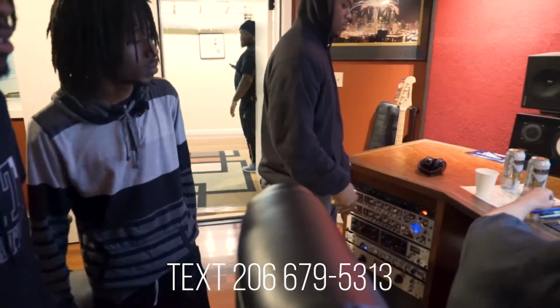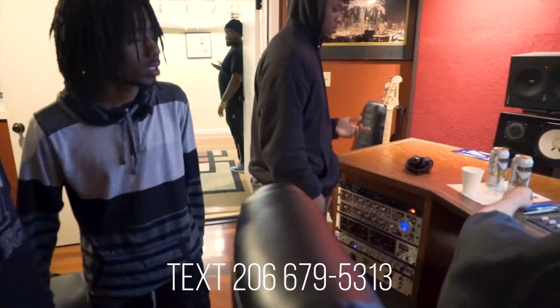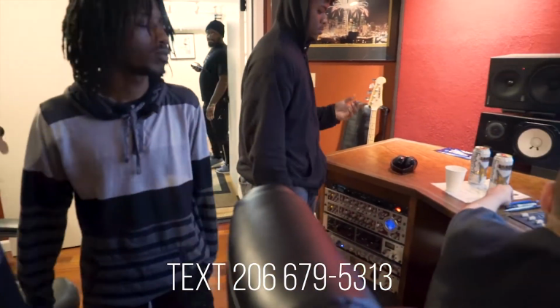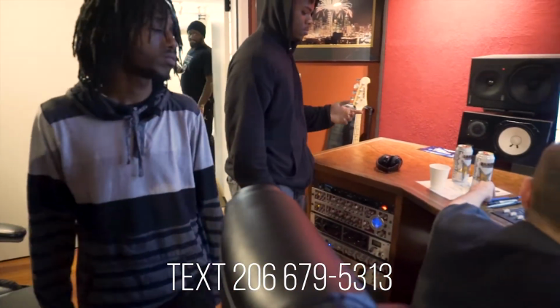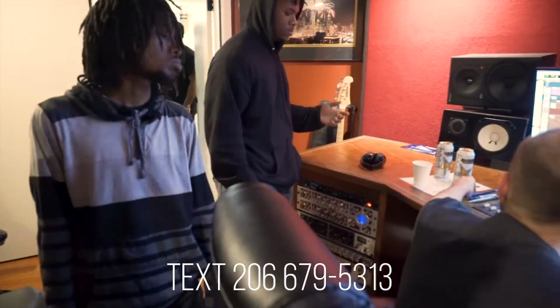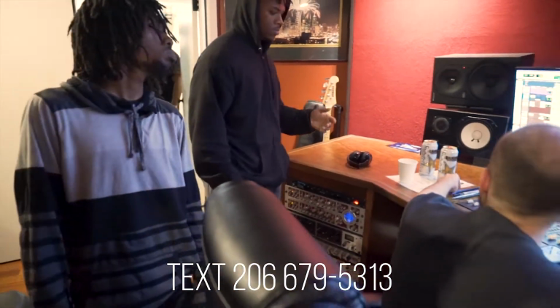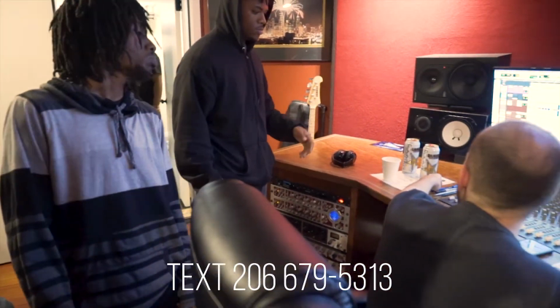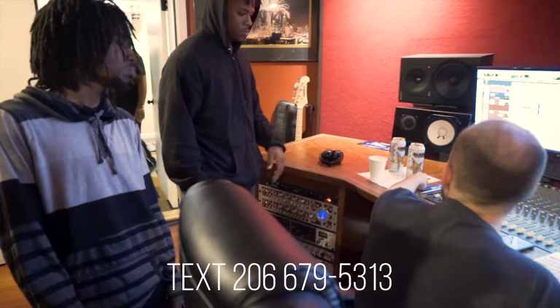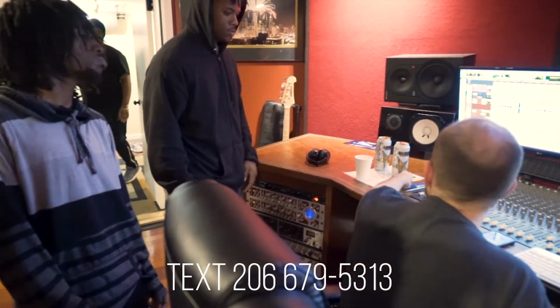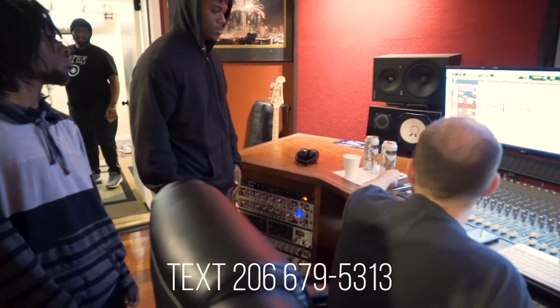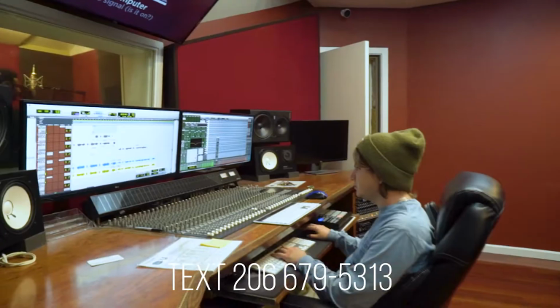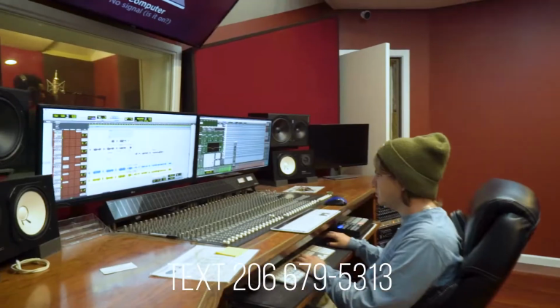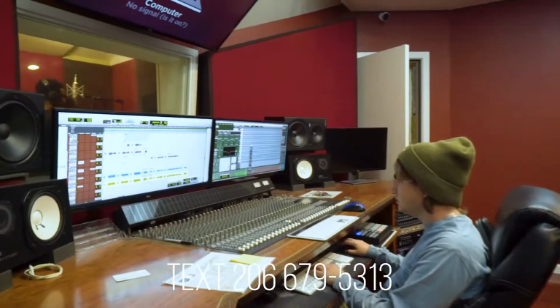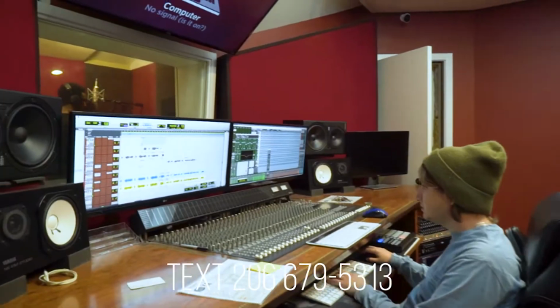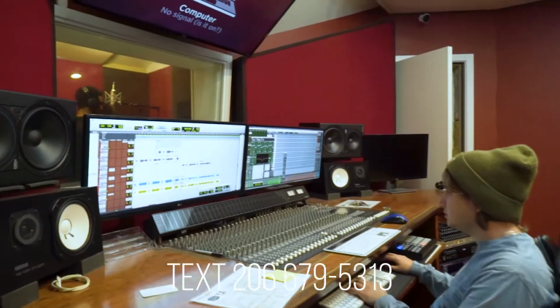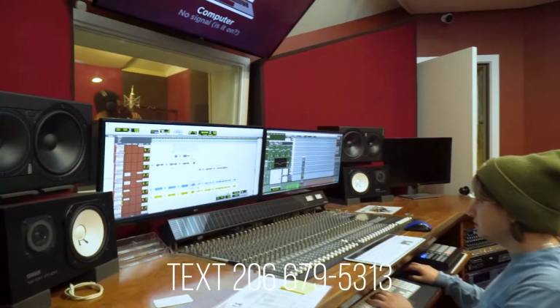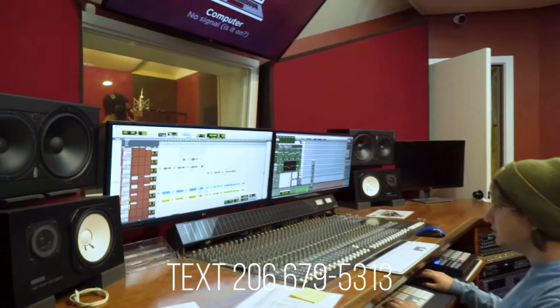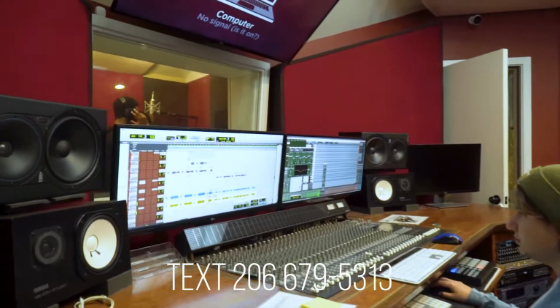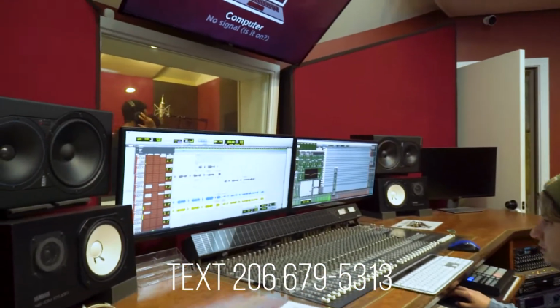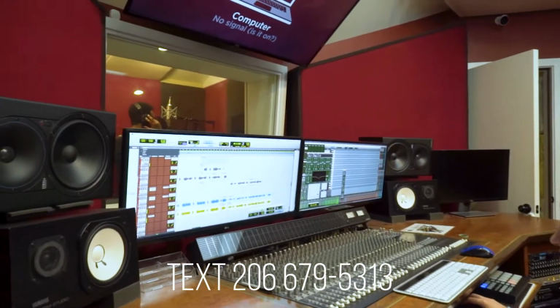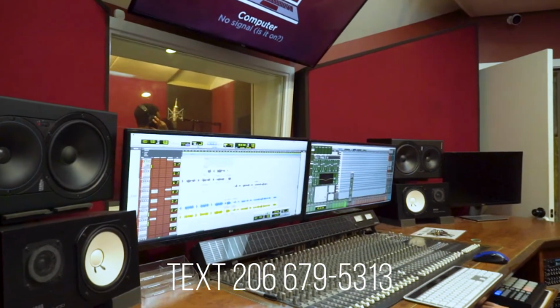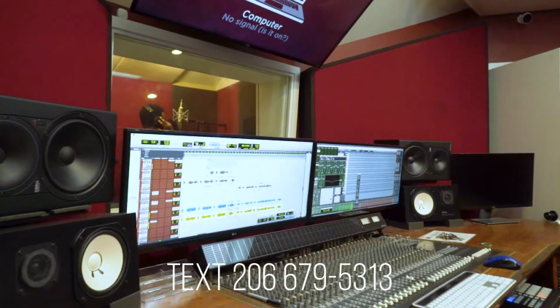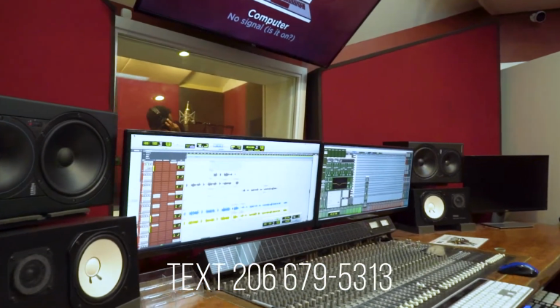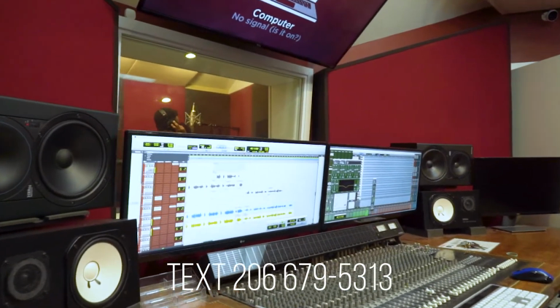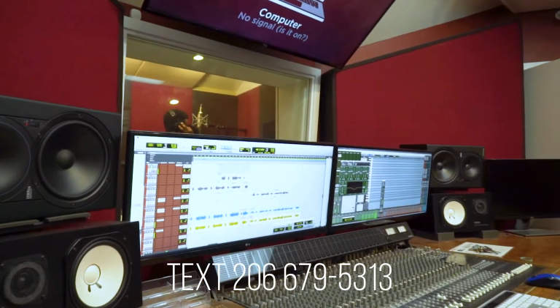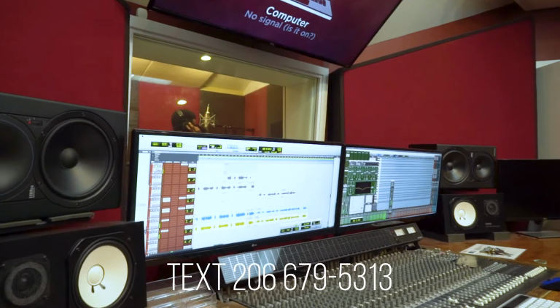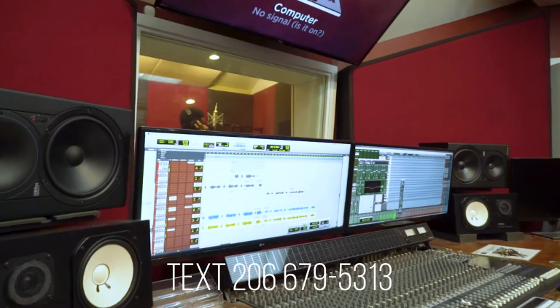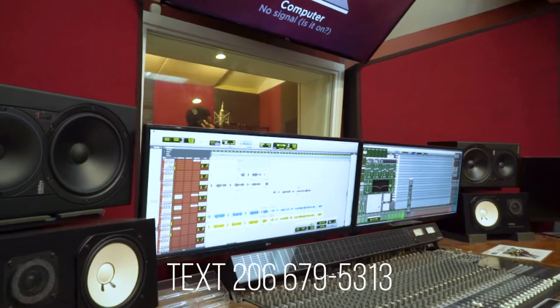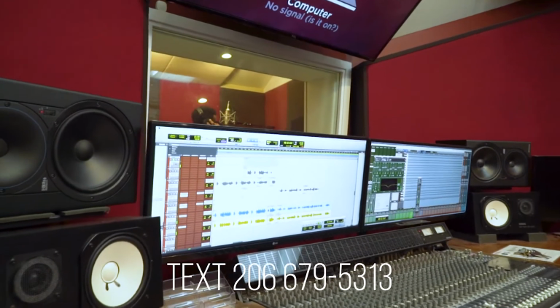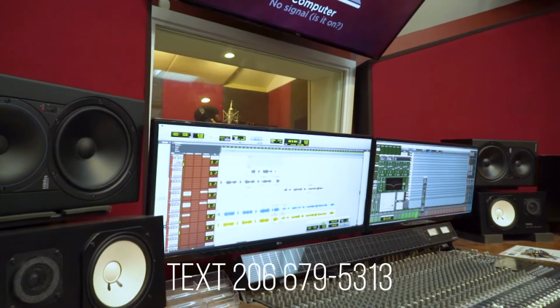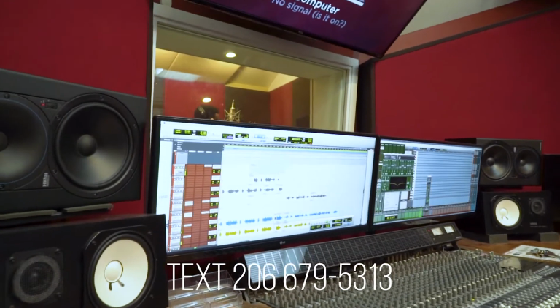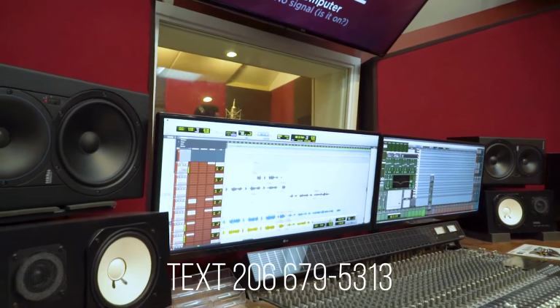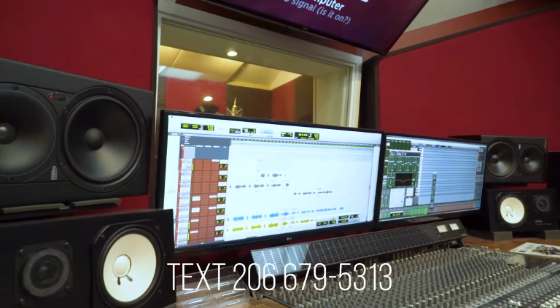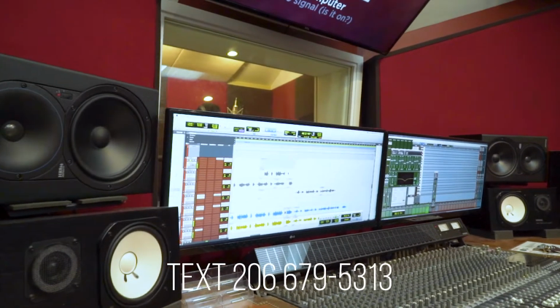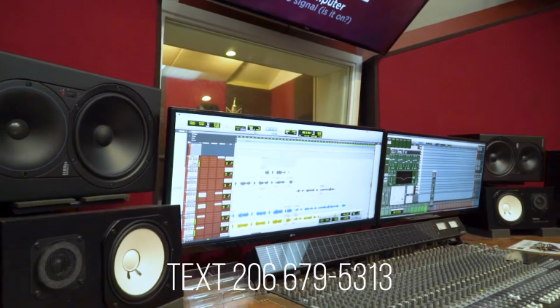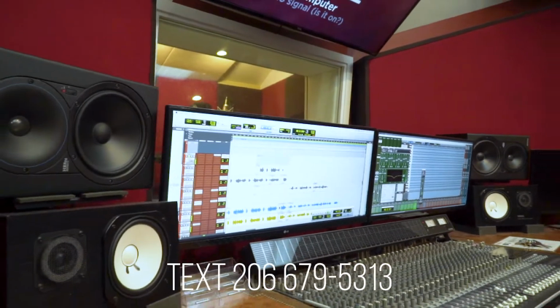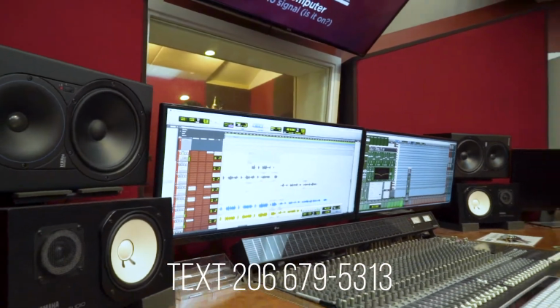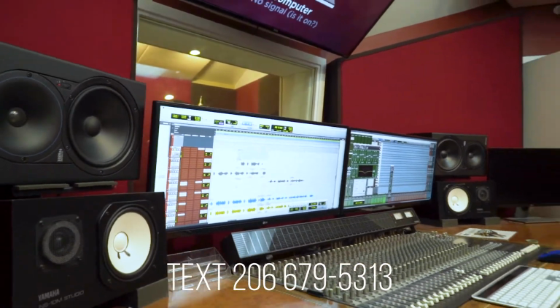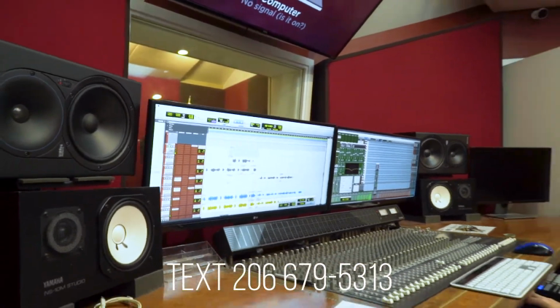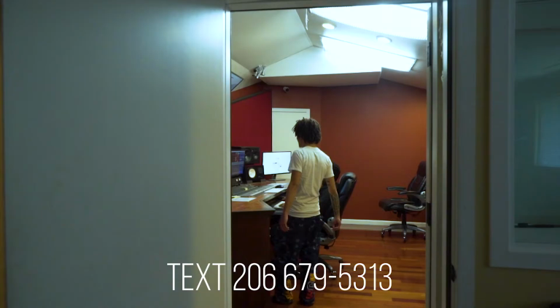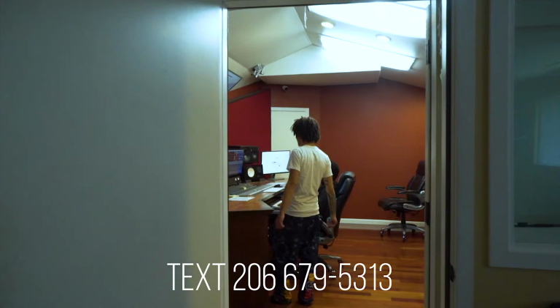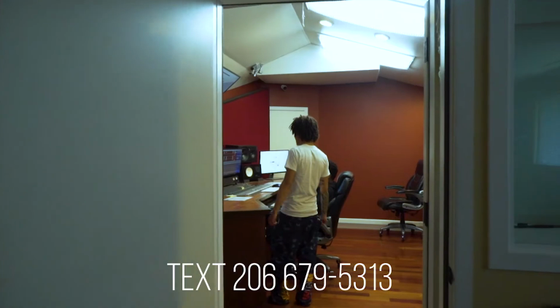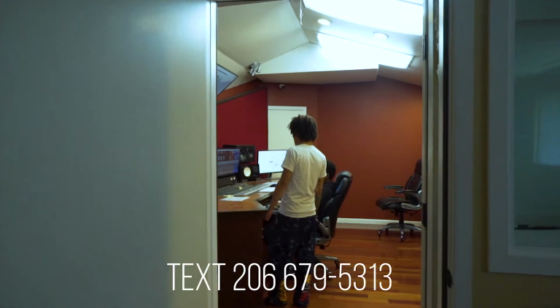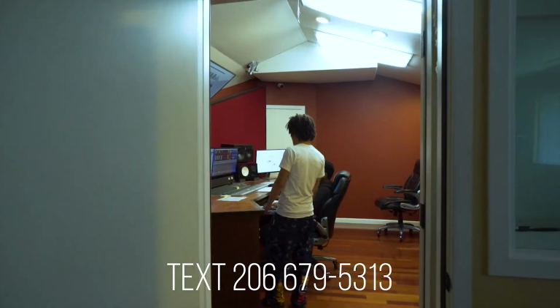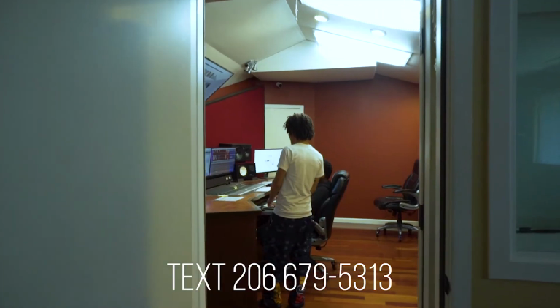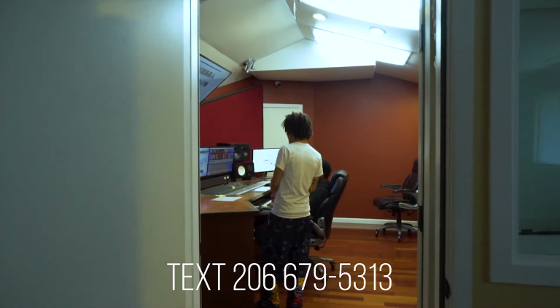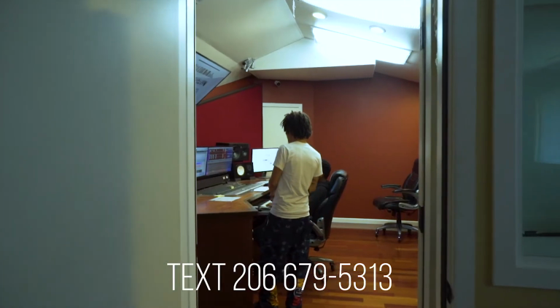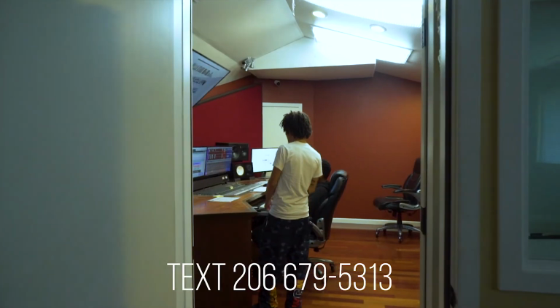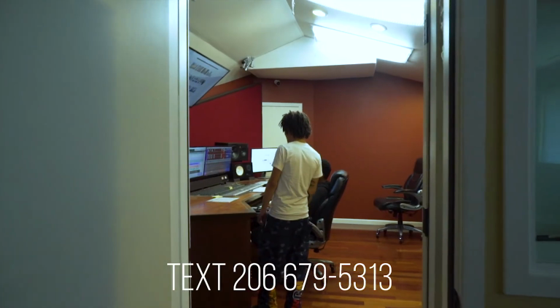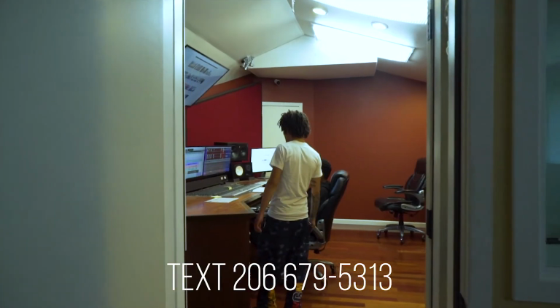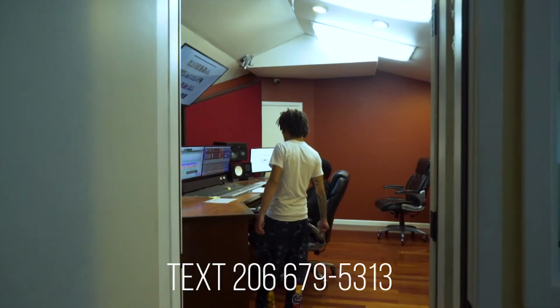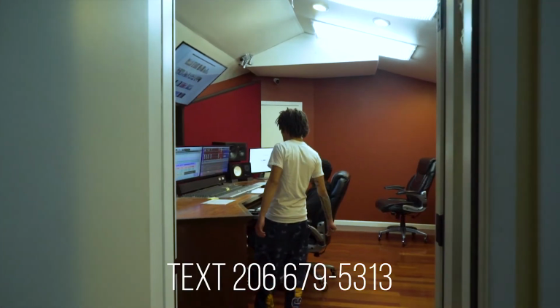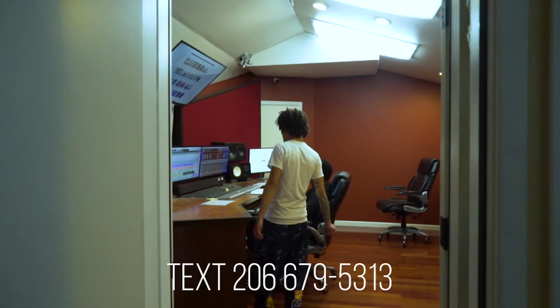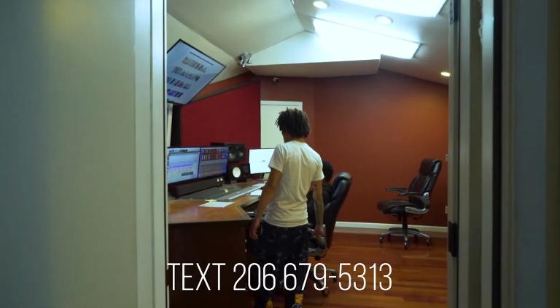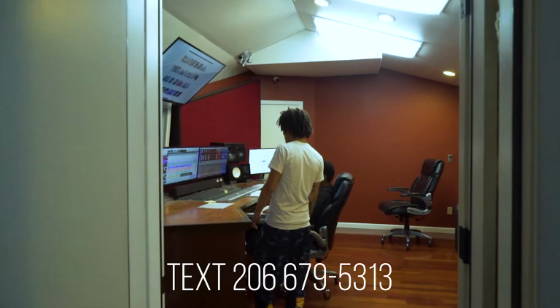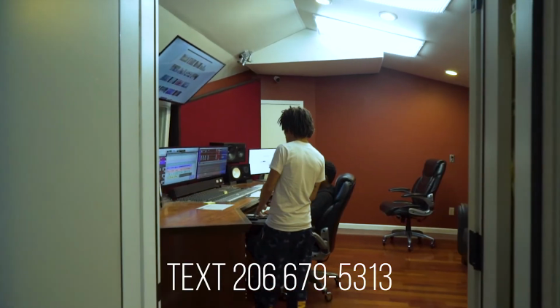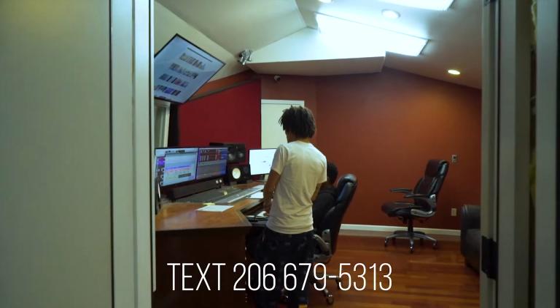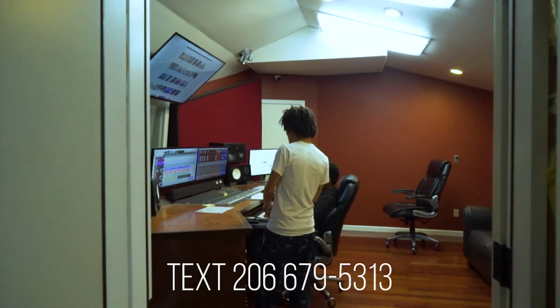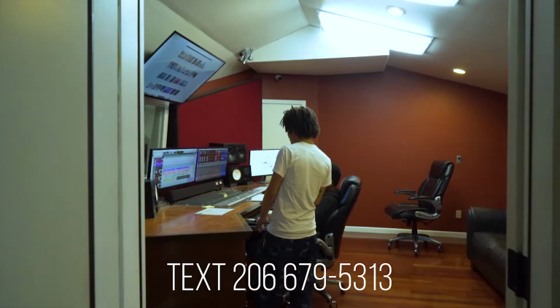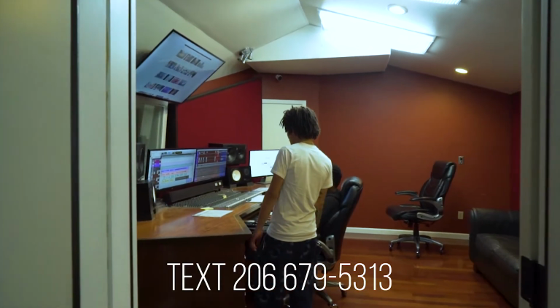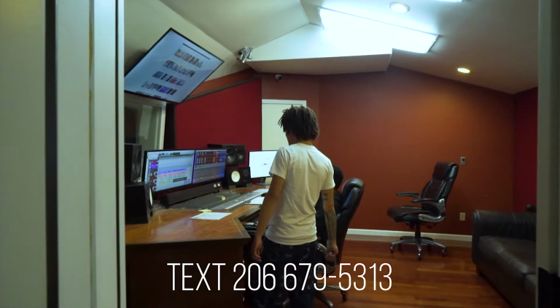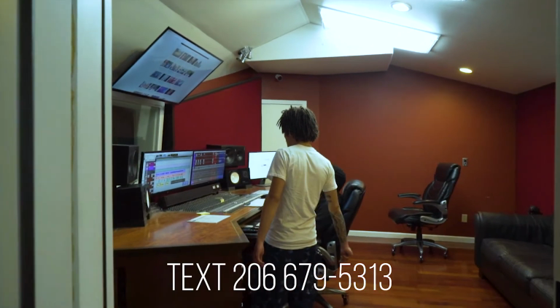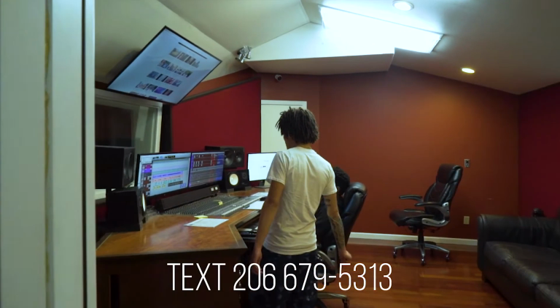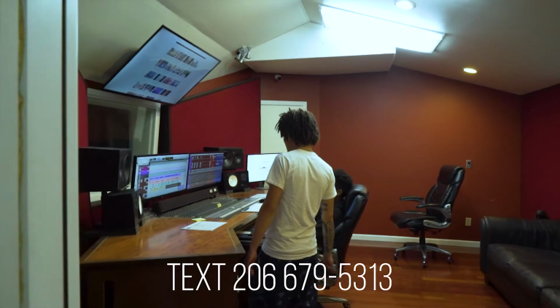We understand that sometimes you need to cancel your session. We require a minimum of 48-hour advance notice if you need to cancel.